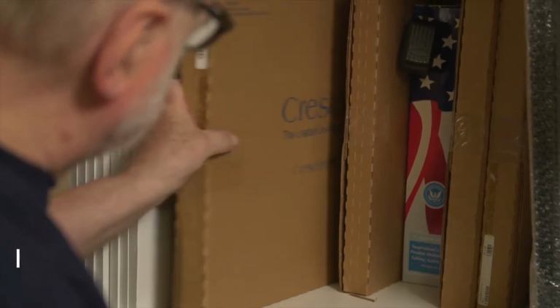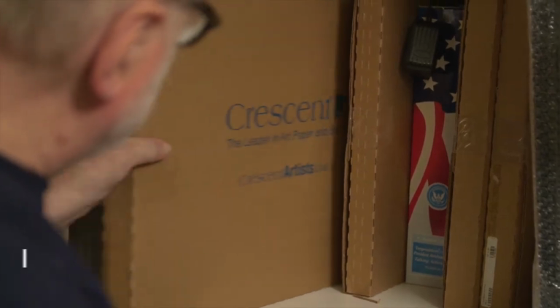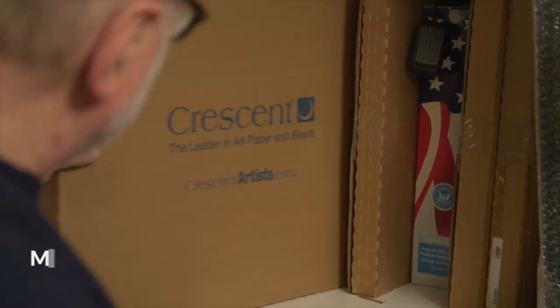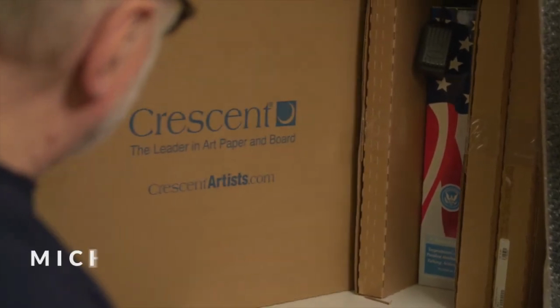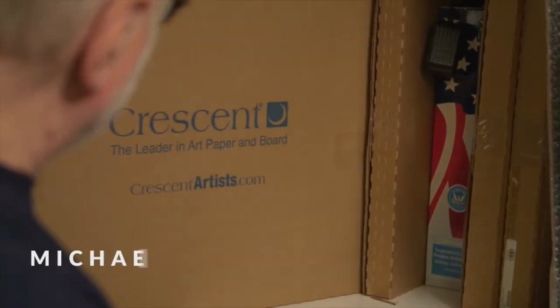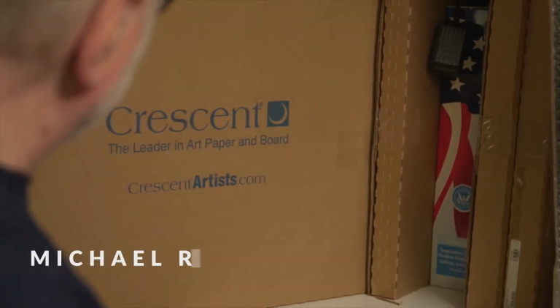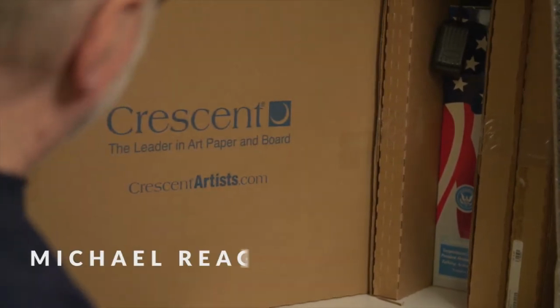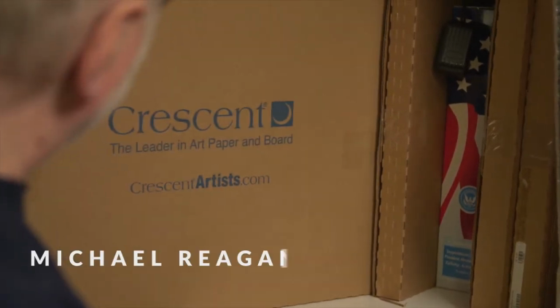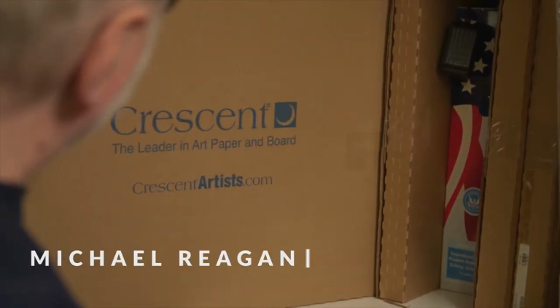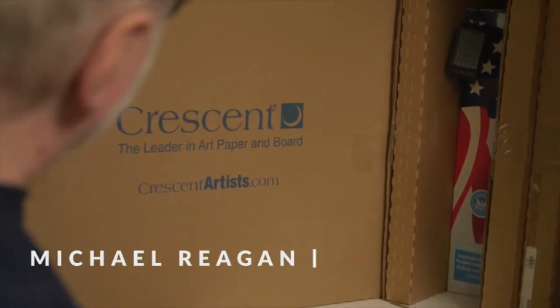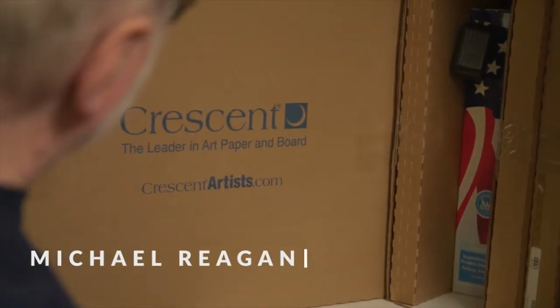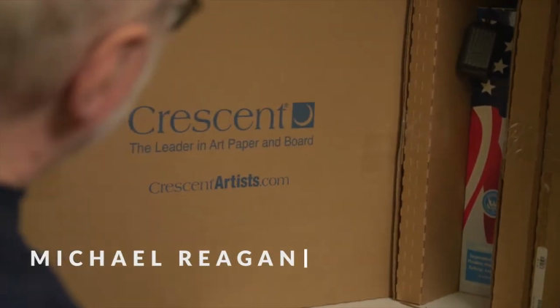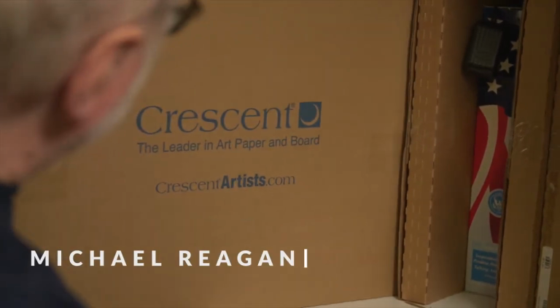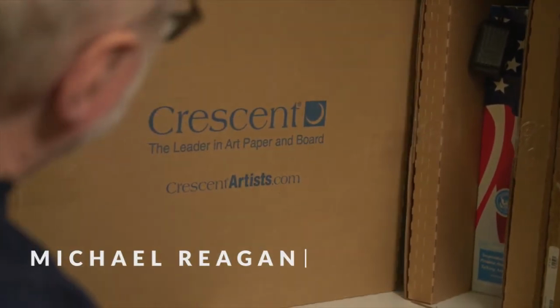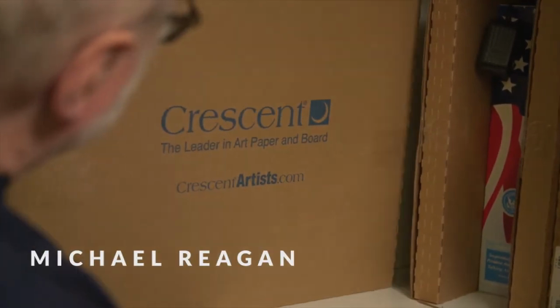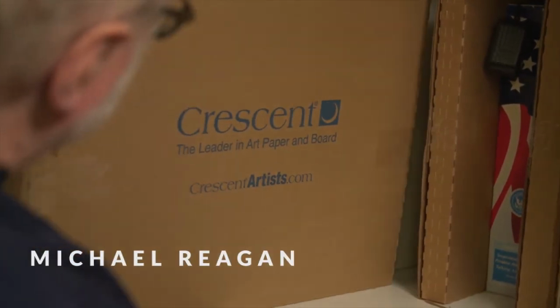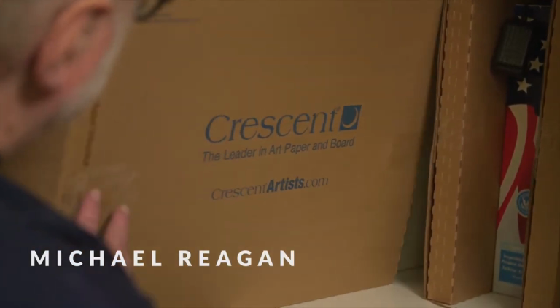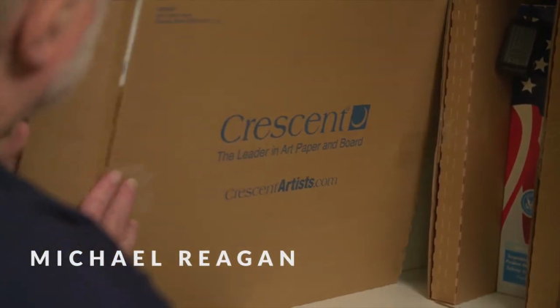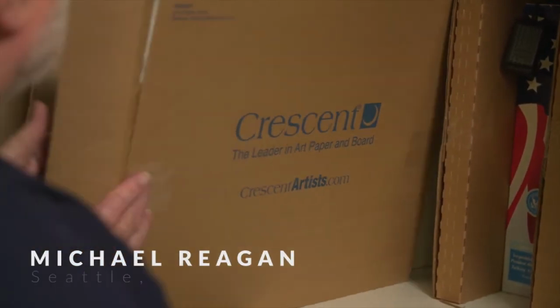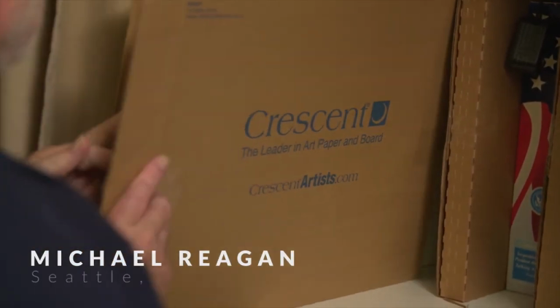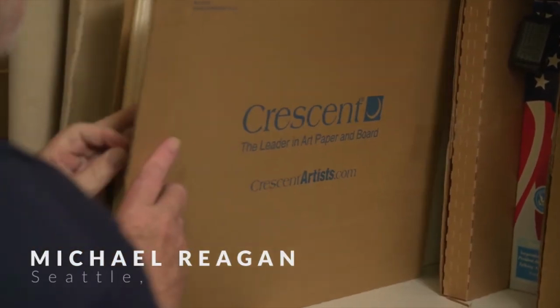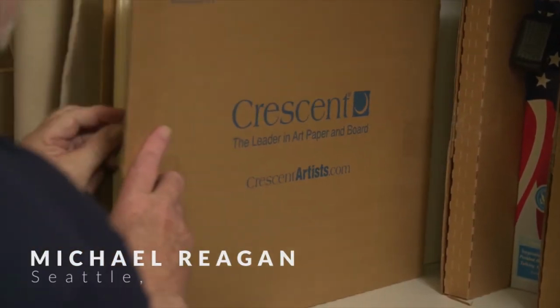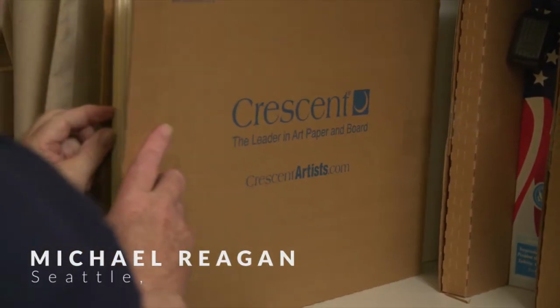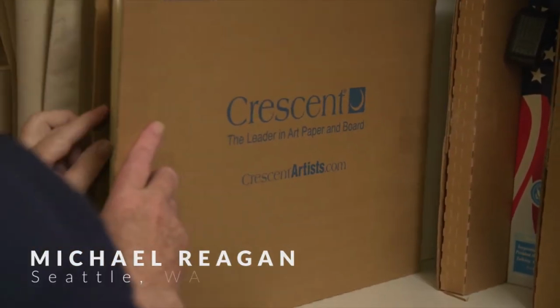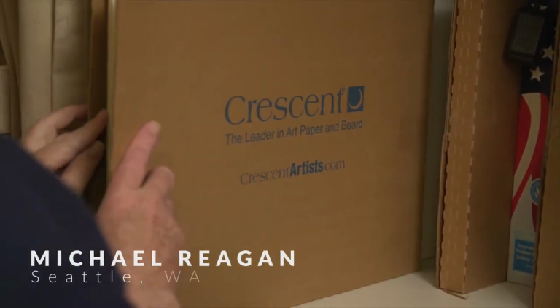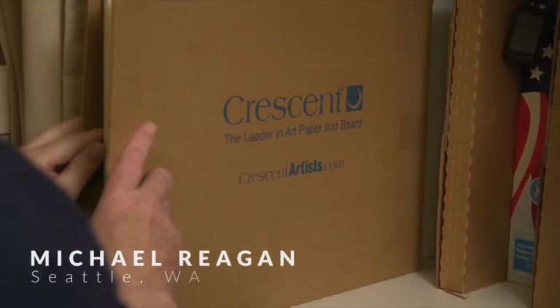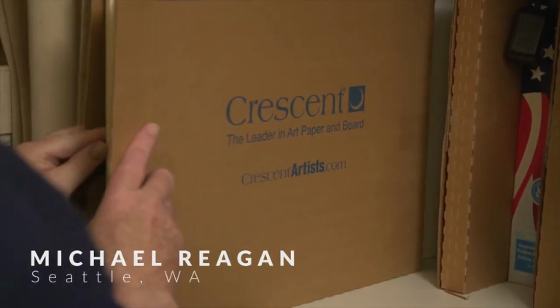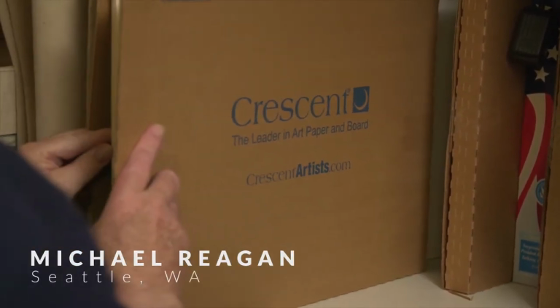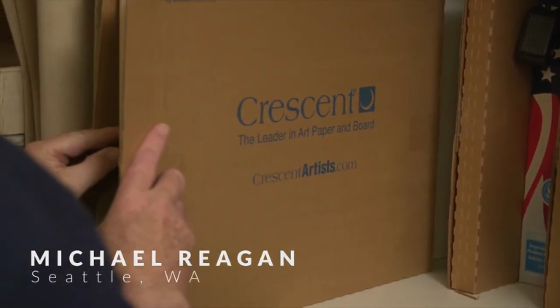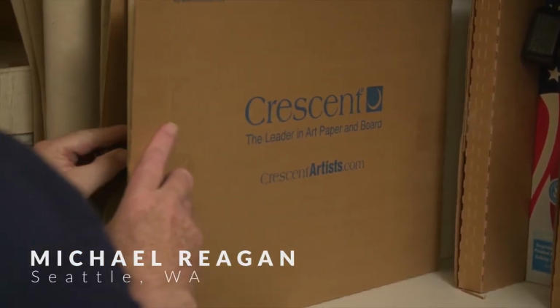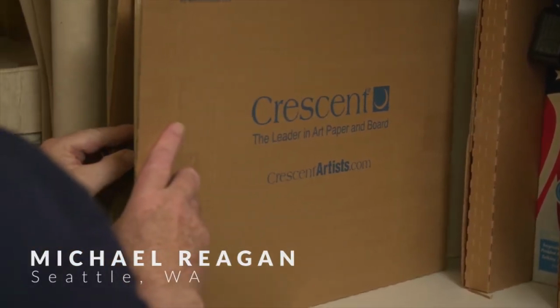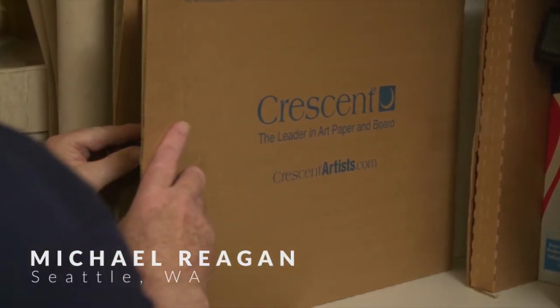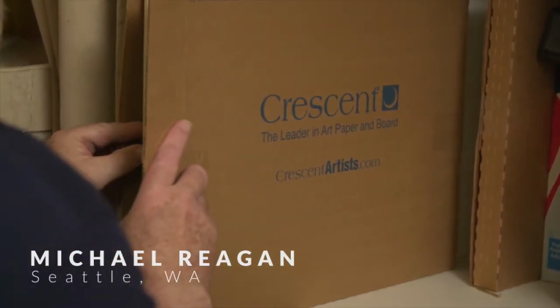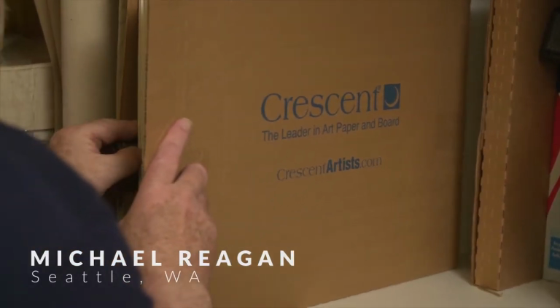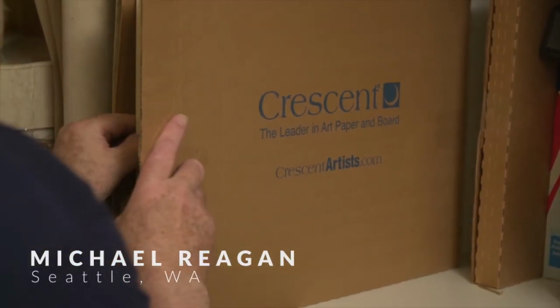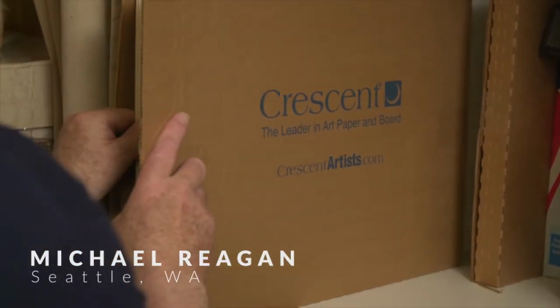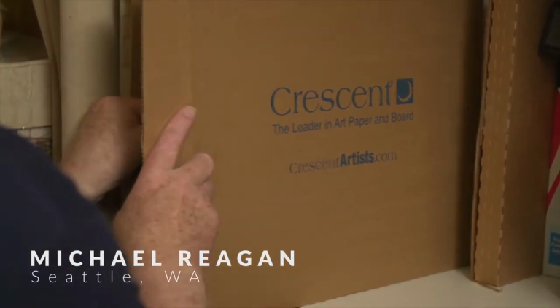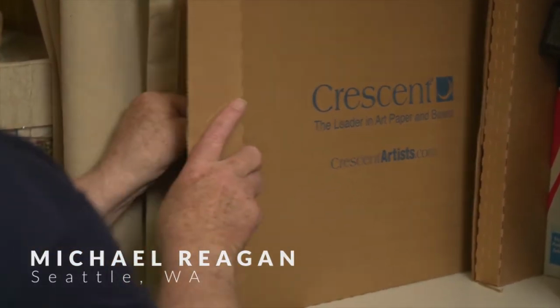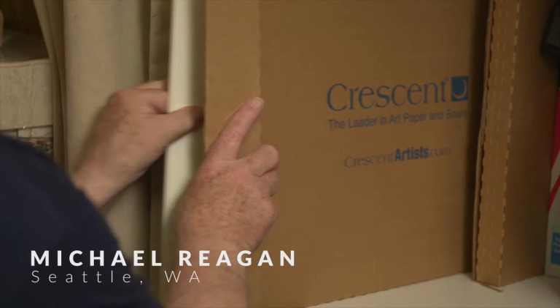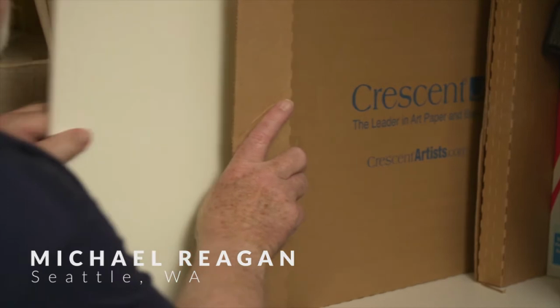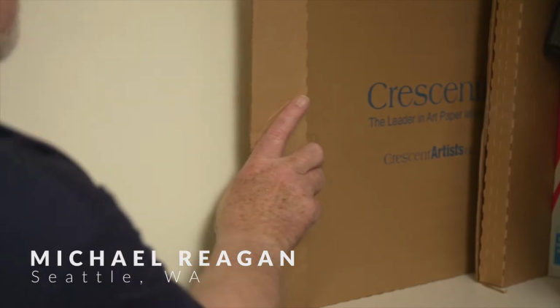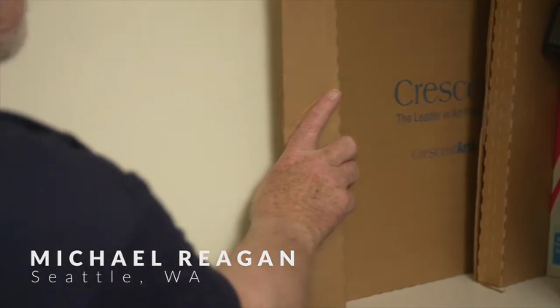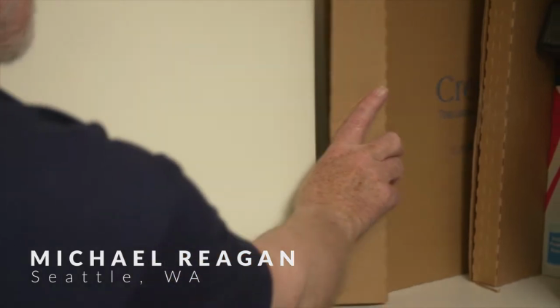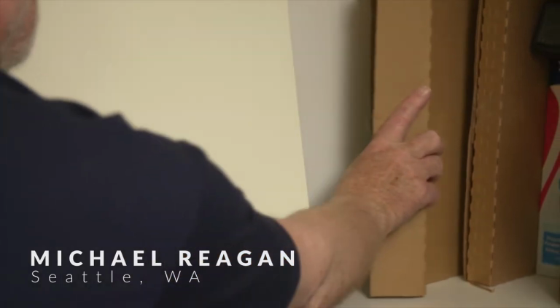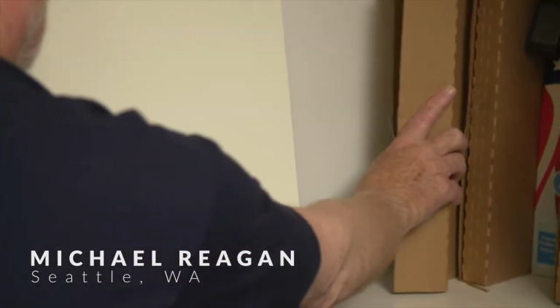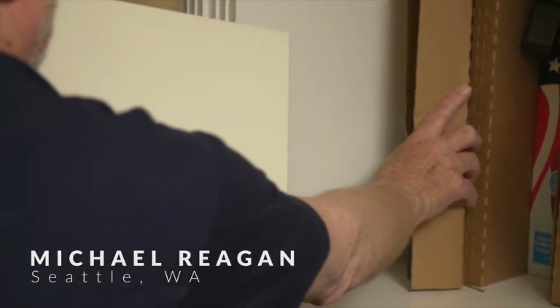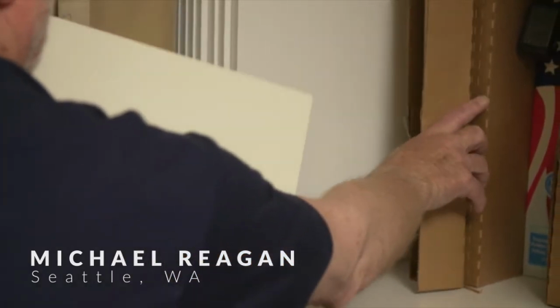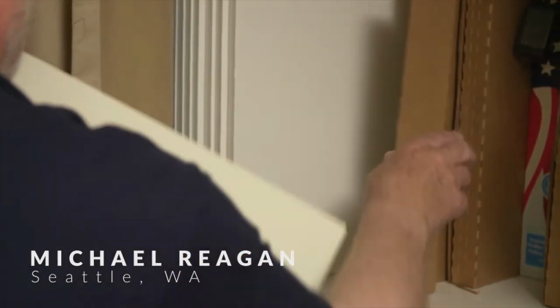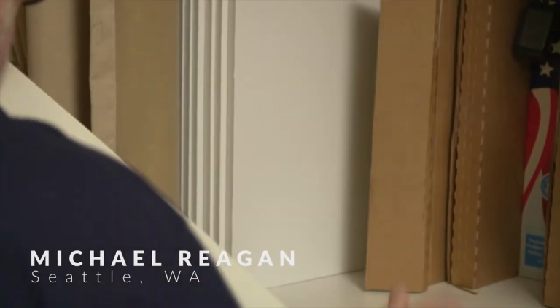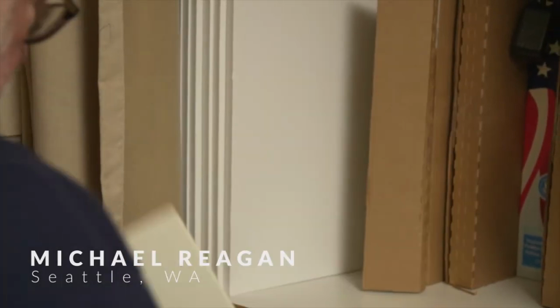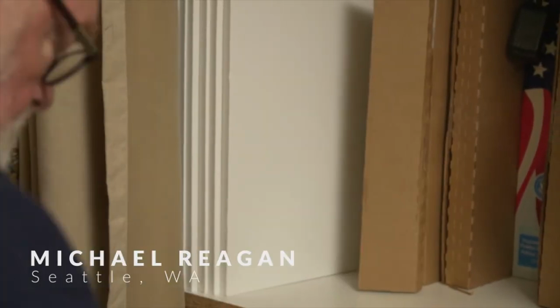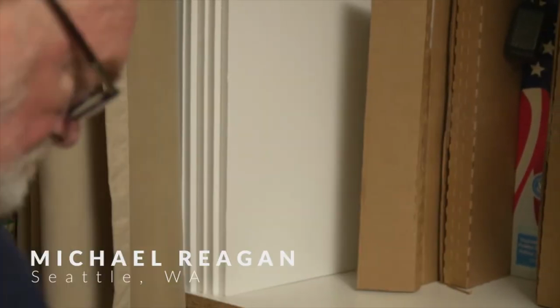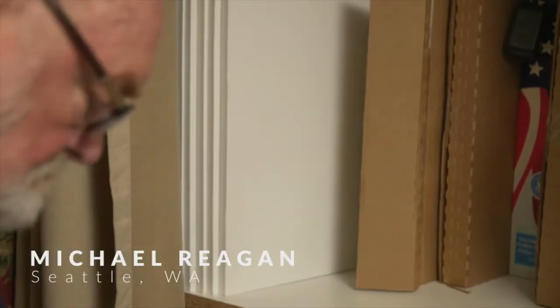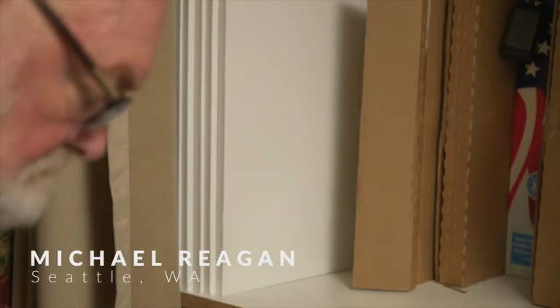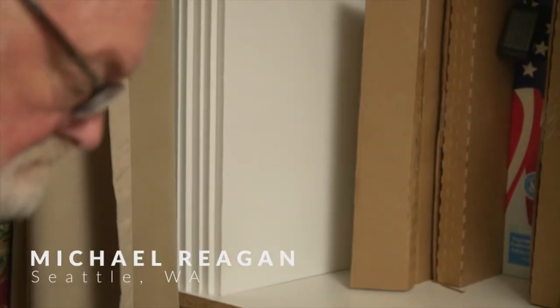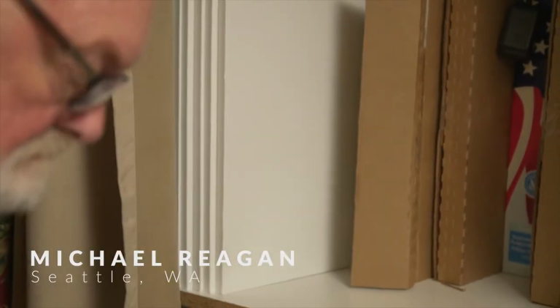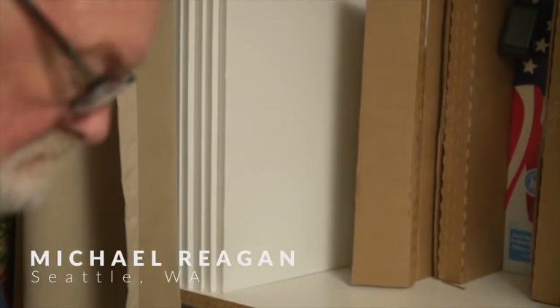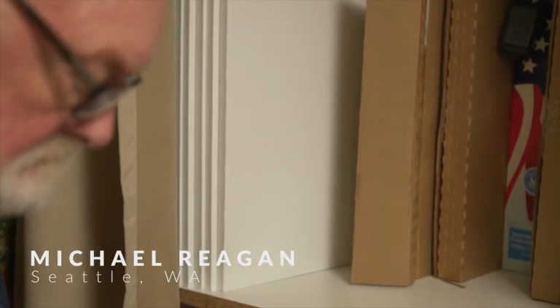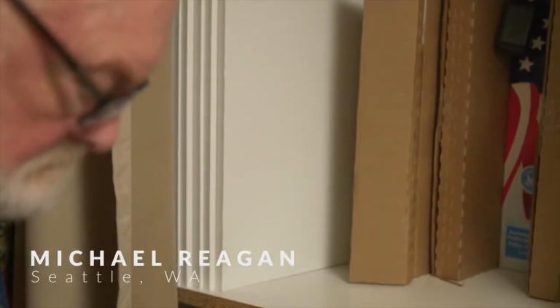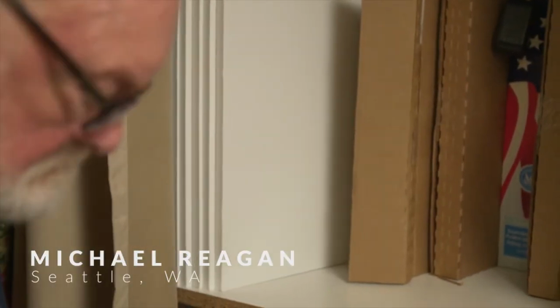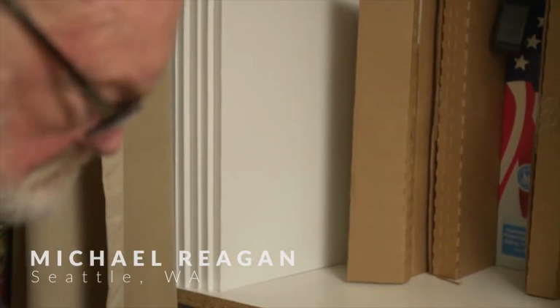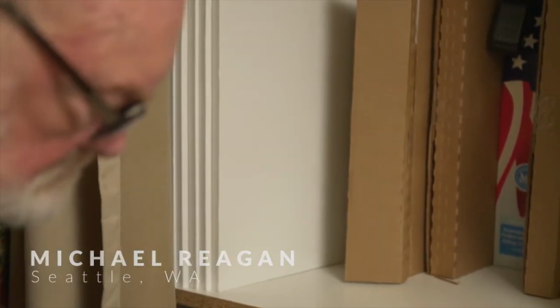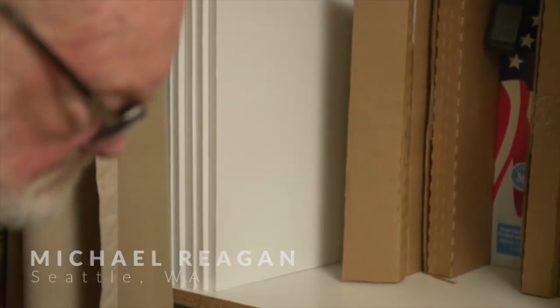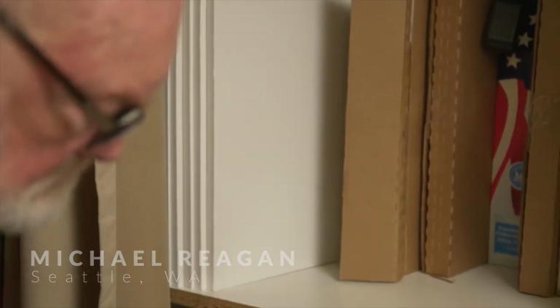I pull a board, my pencils, turn on my music, get my coffee, and I sit down at my drawing table in the other room and just start working.